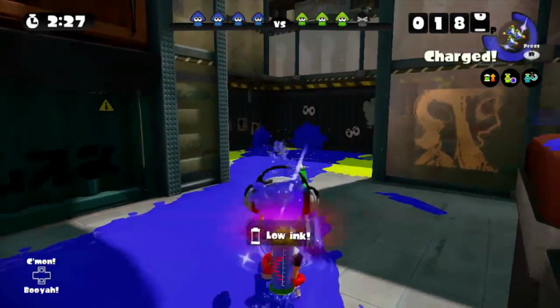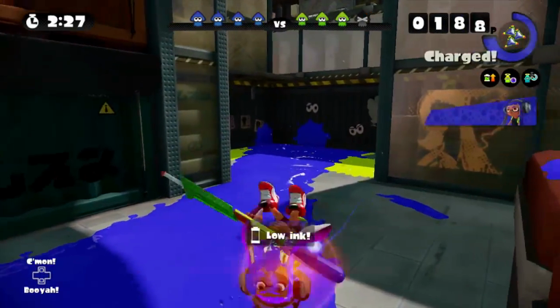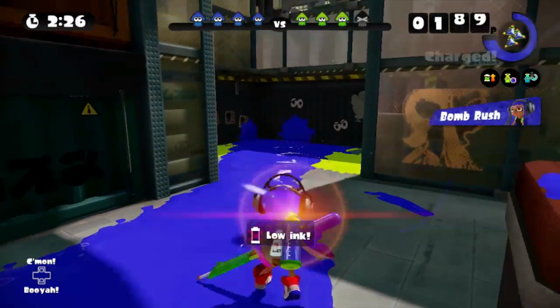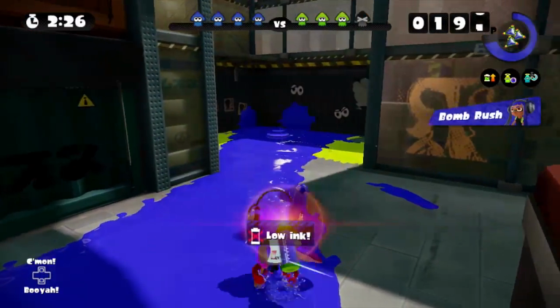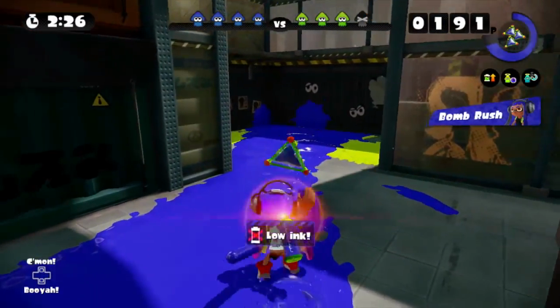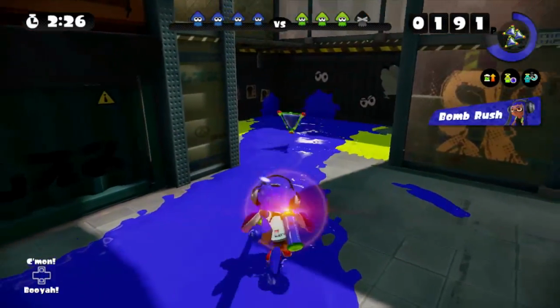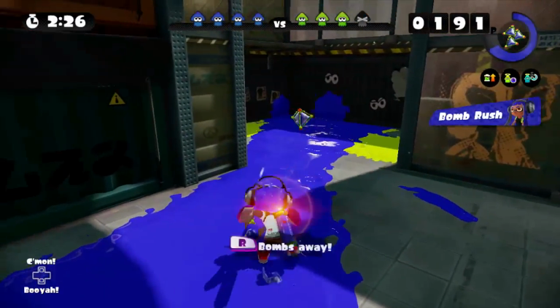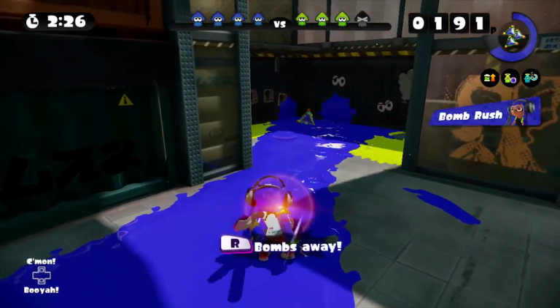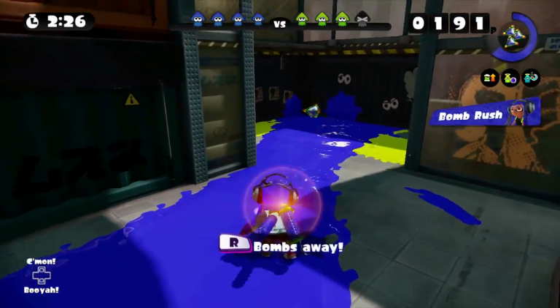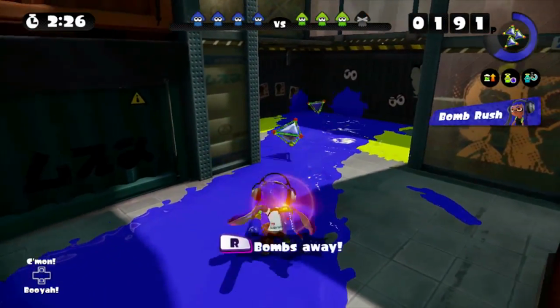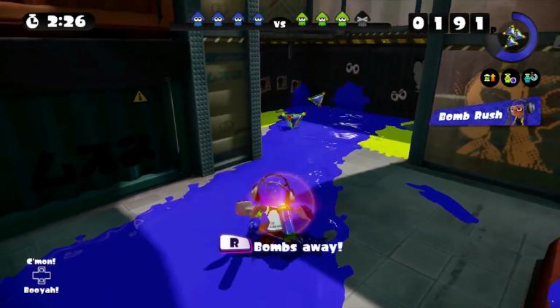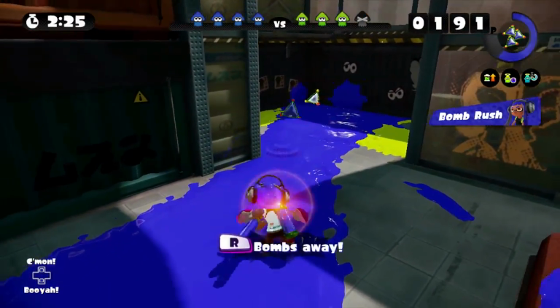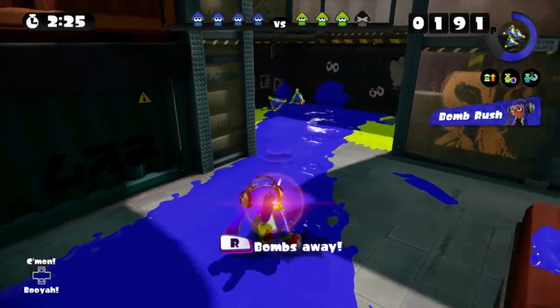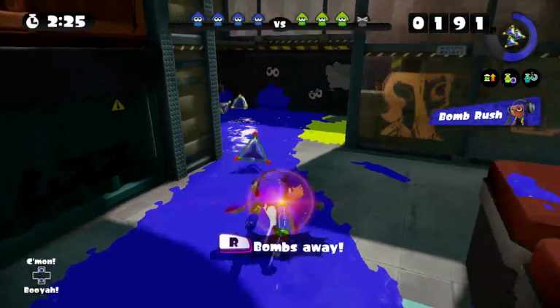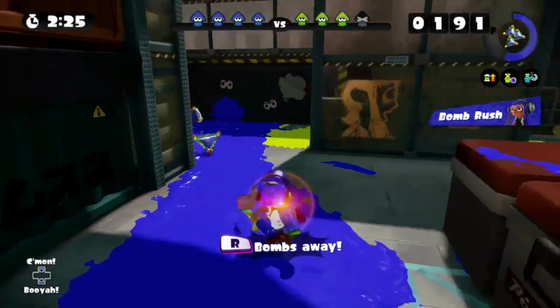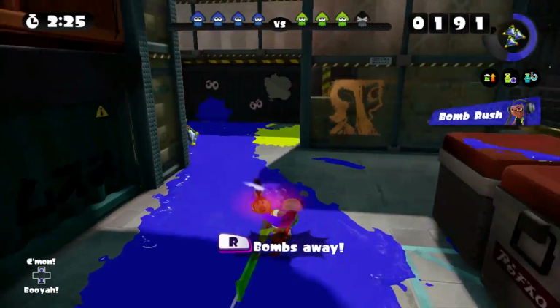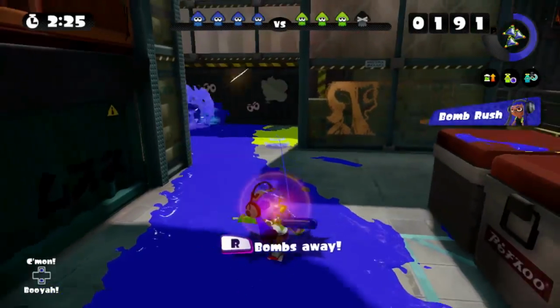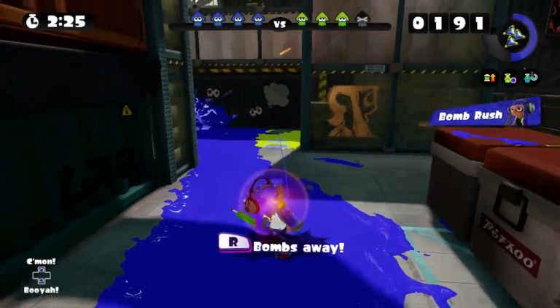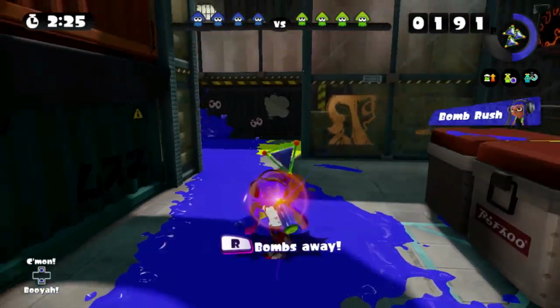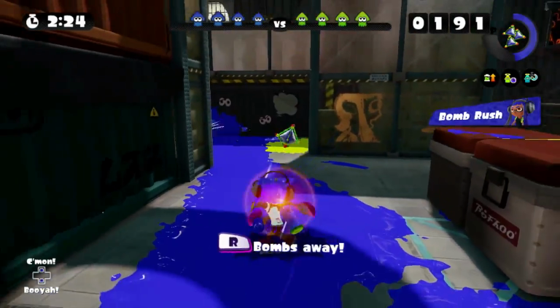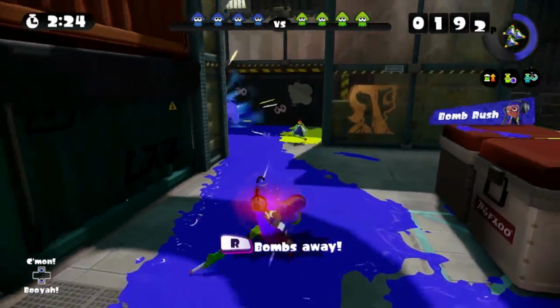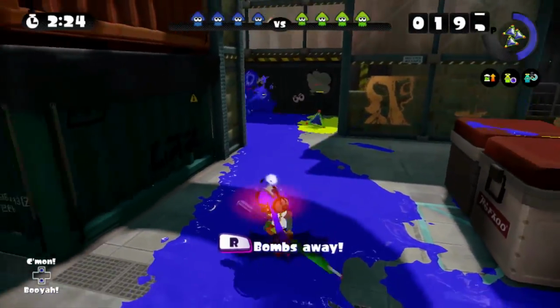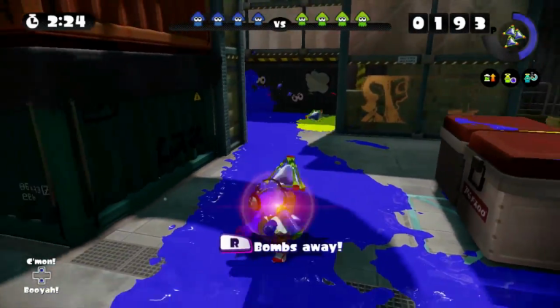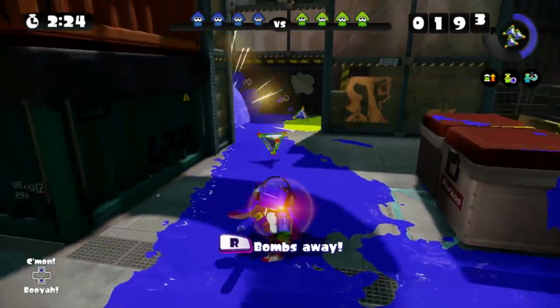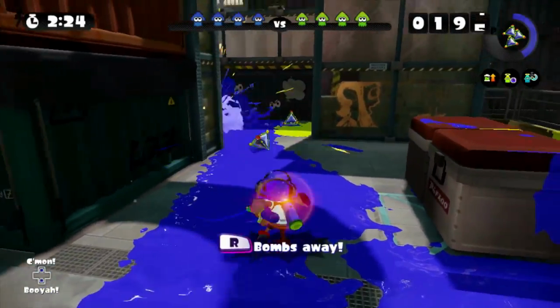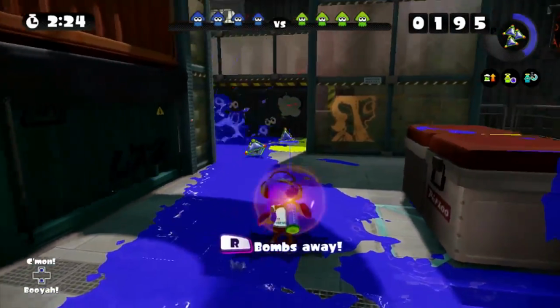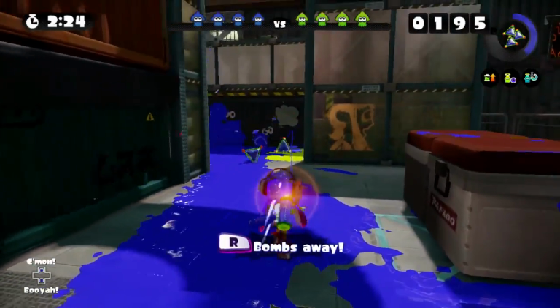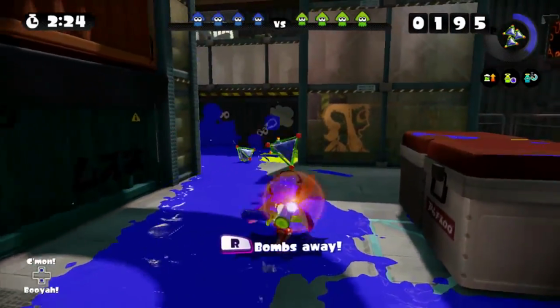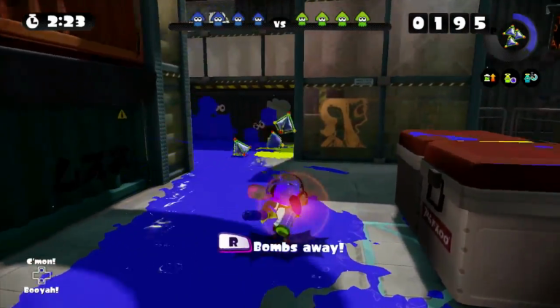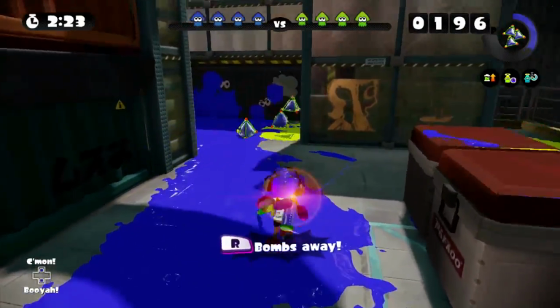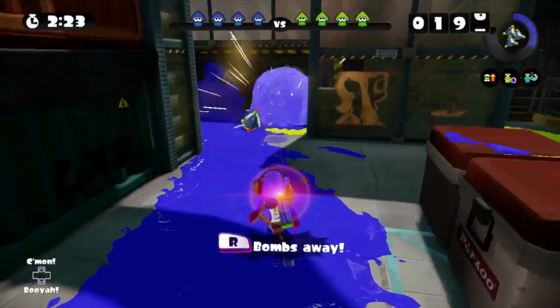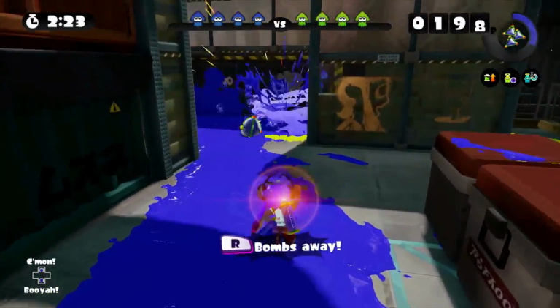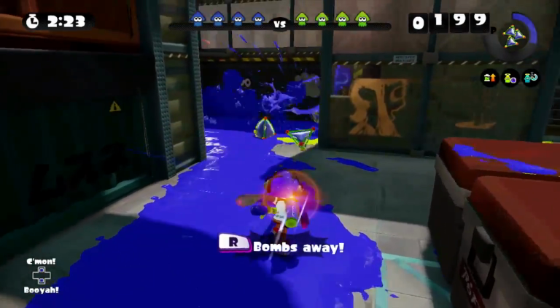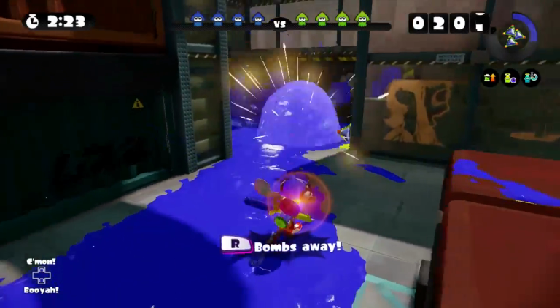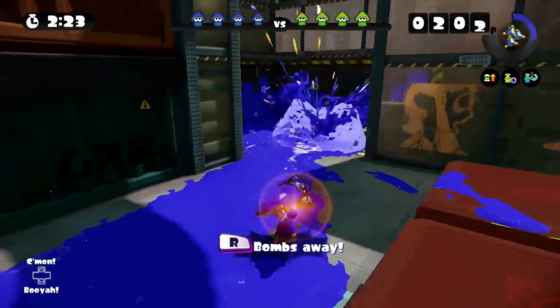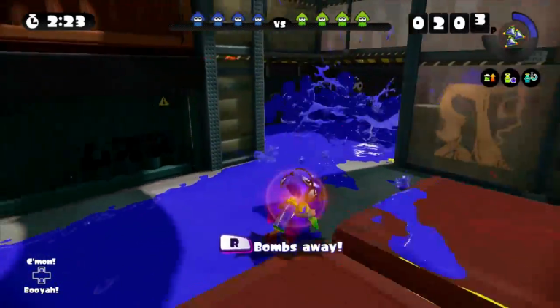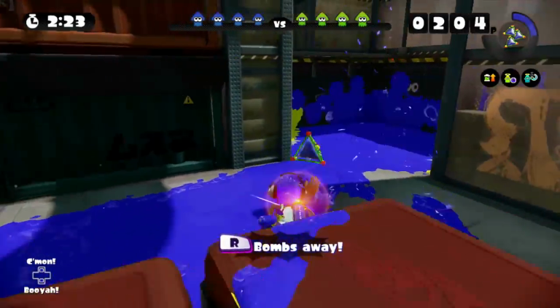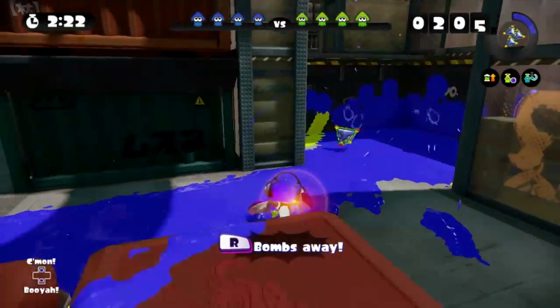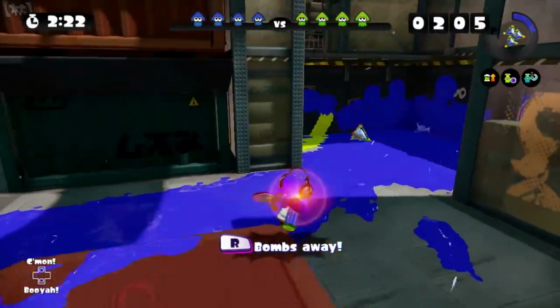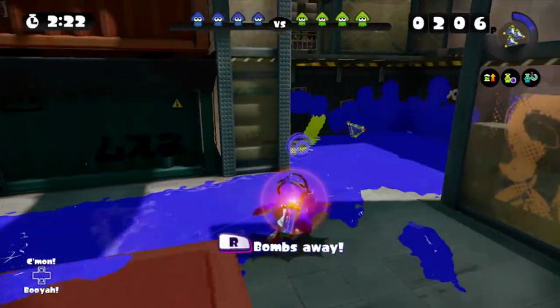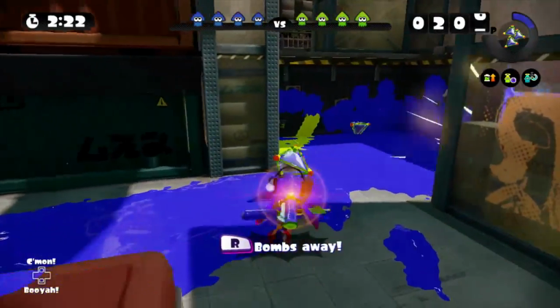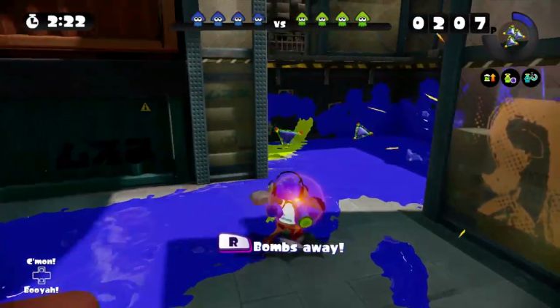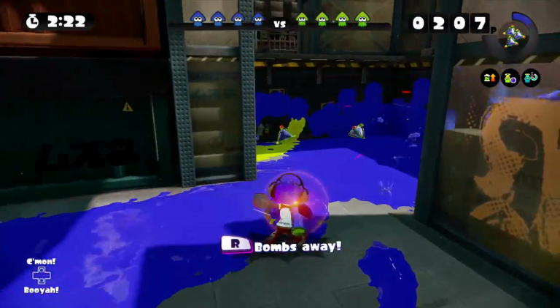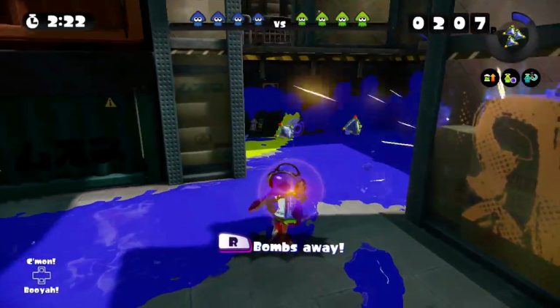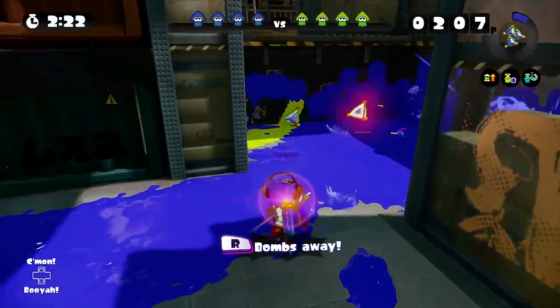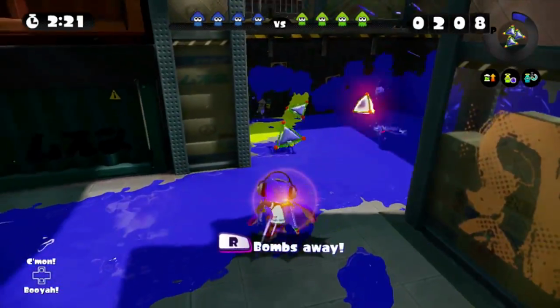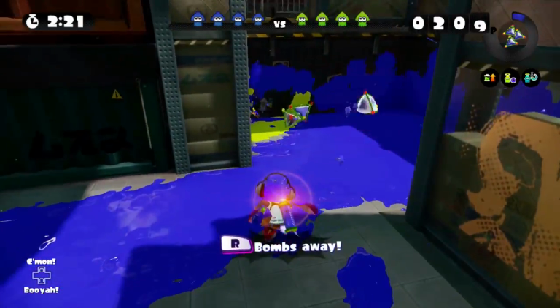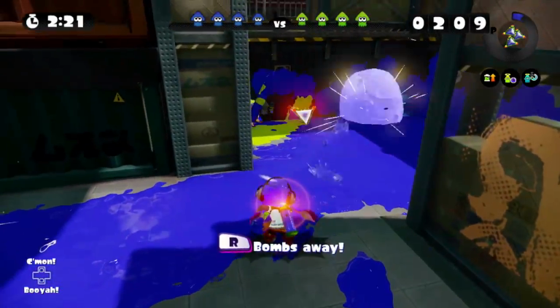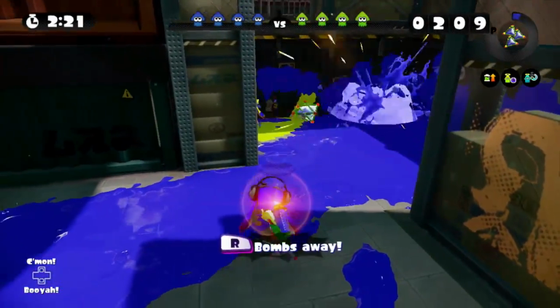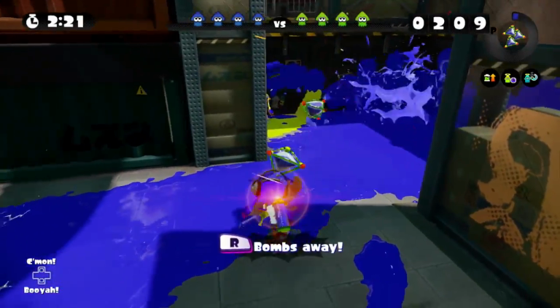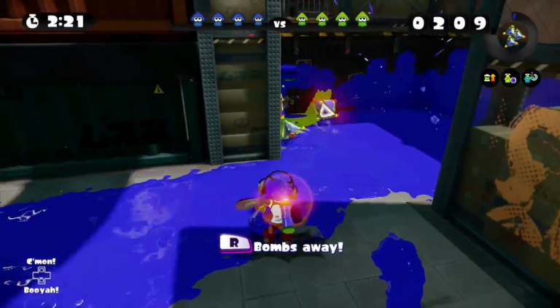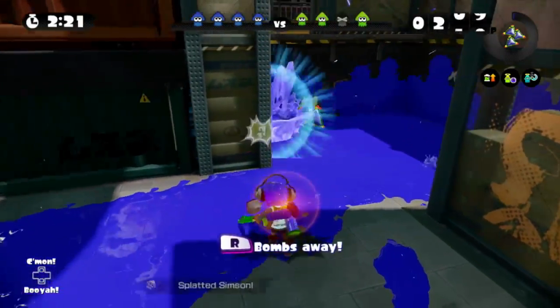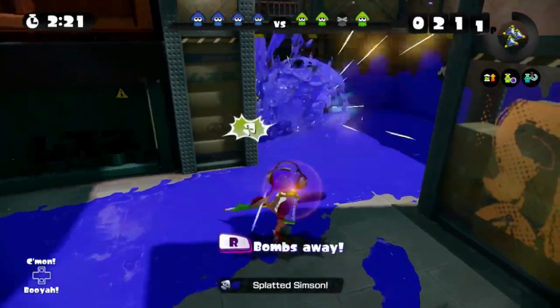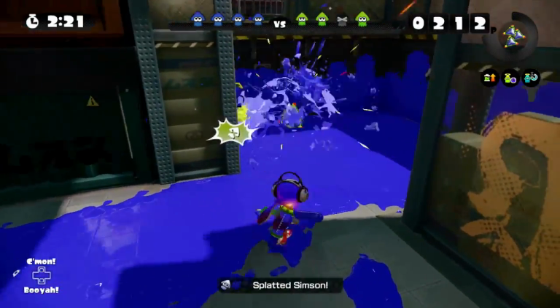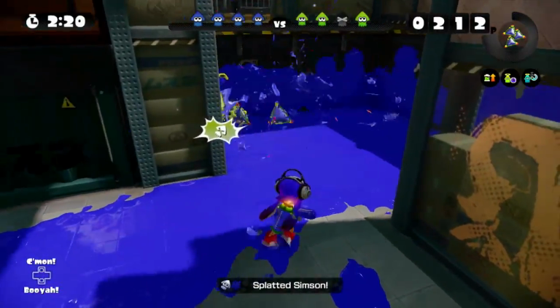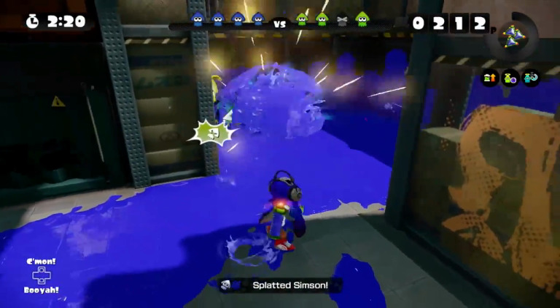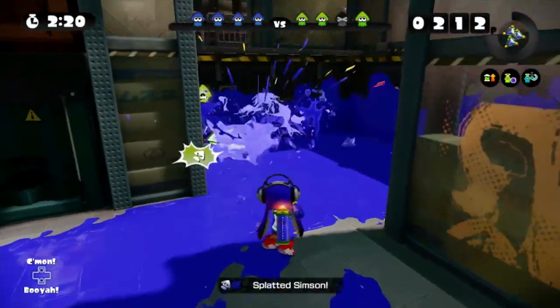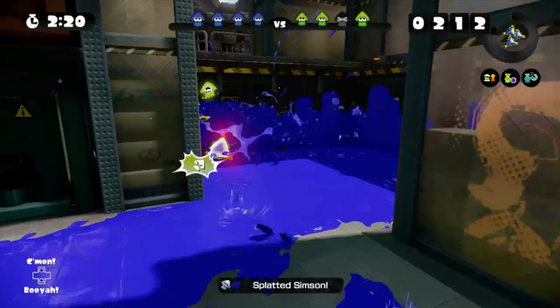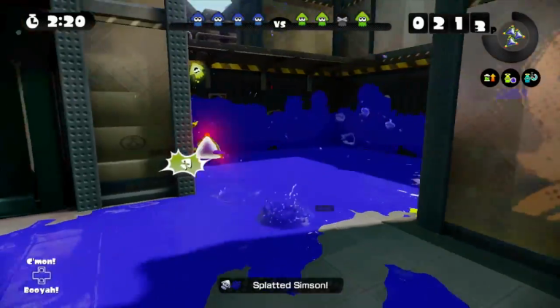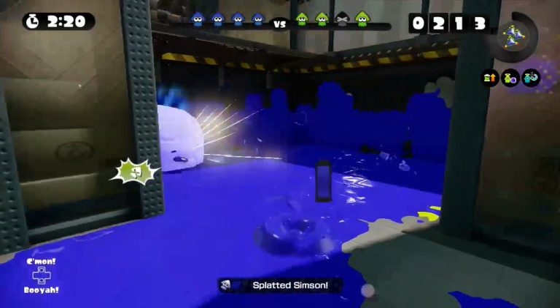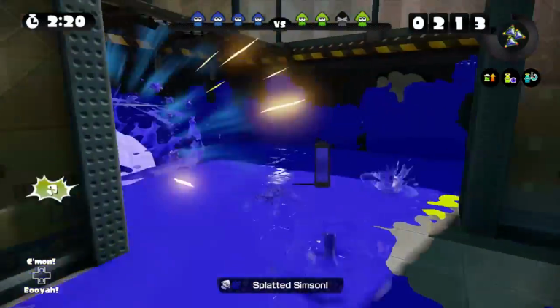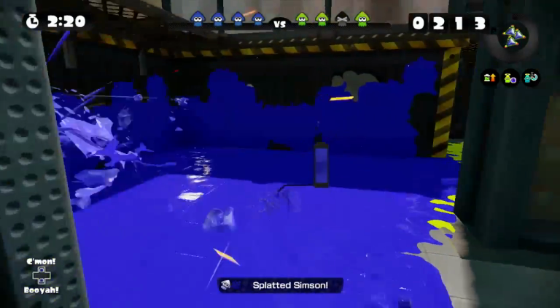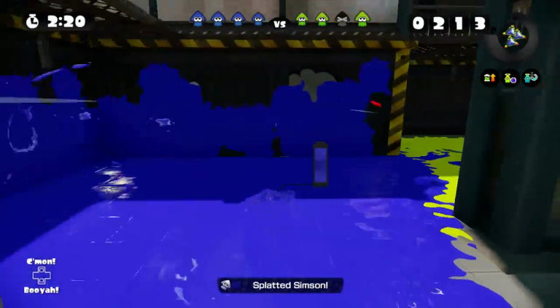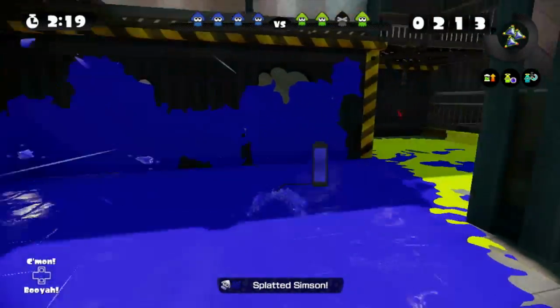Rollers really like to sneak around in their own paint, waiting to ambush unwary opponents wandering nearby. But this one's not fooling any squid.